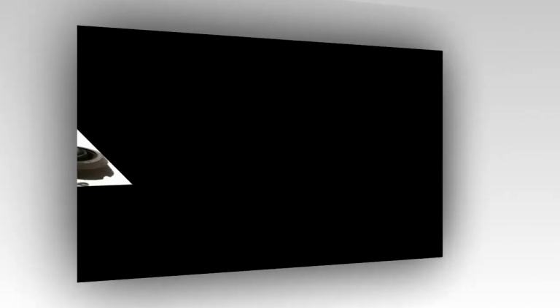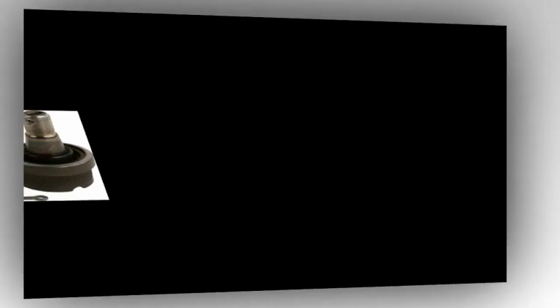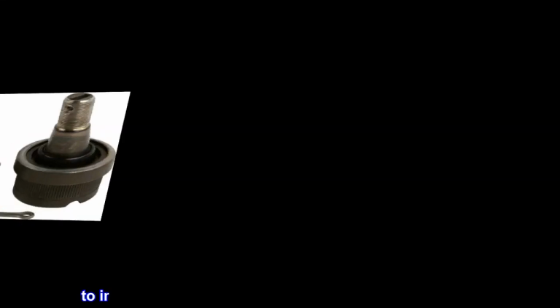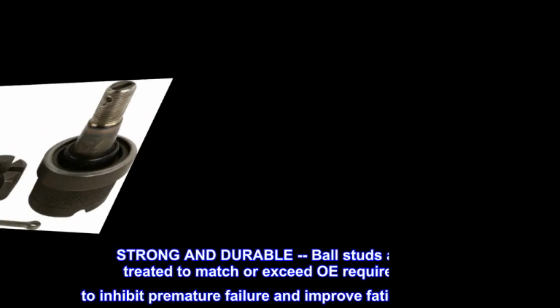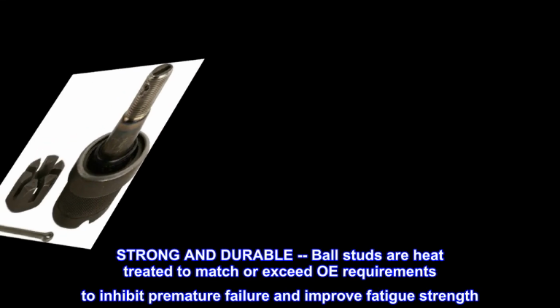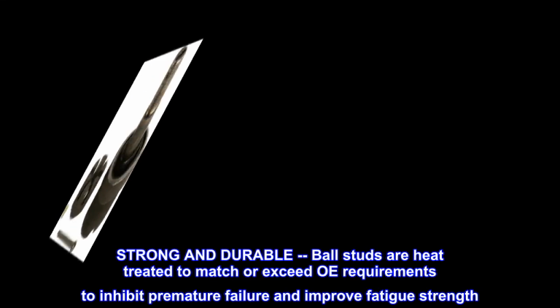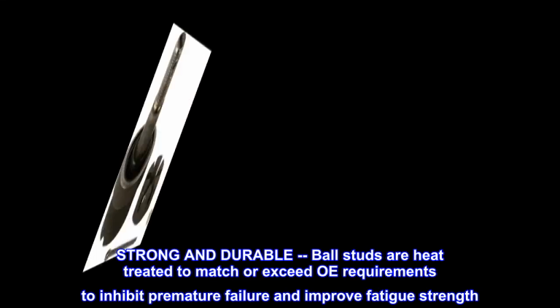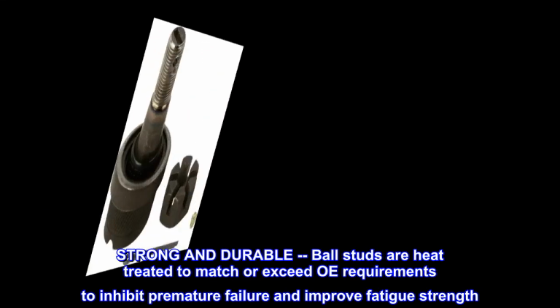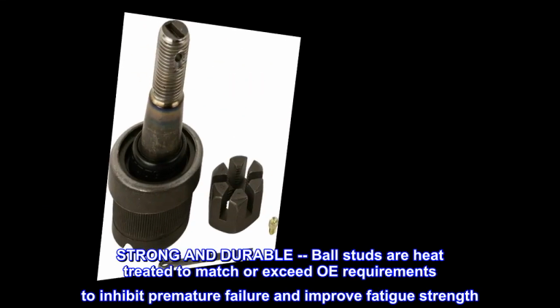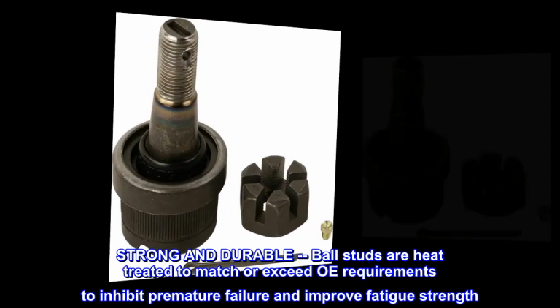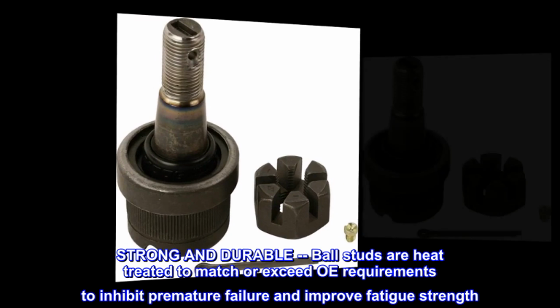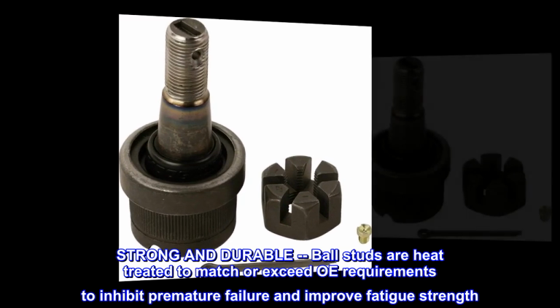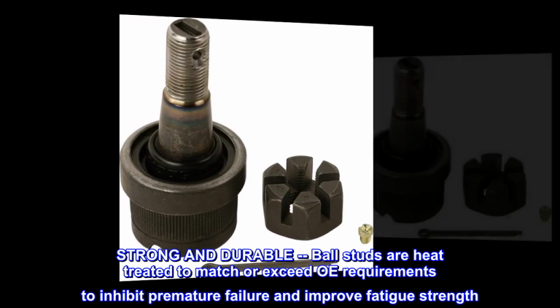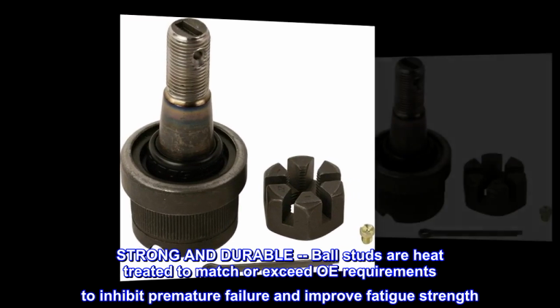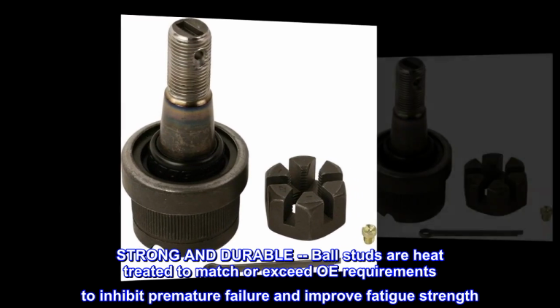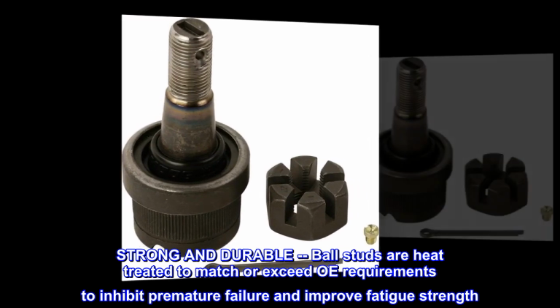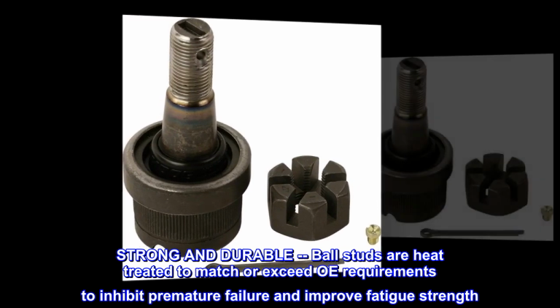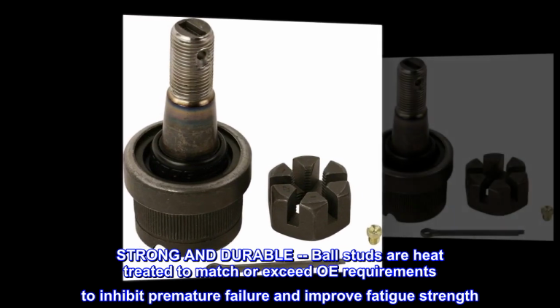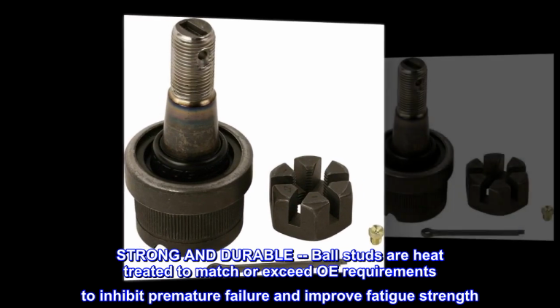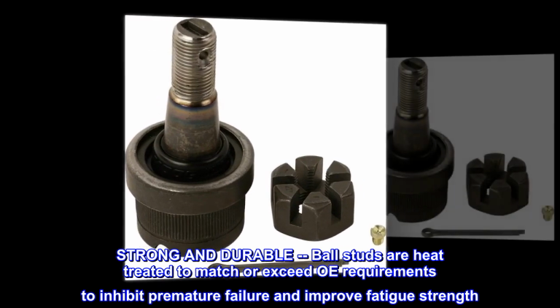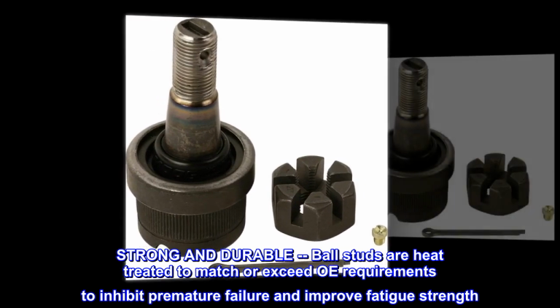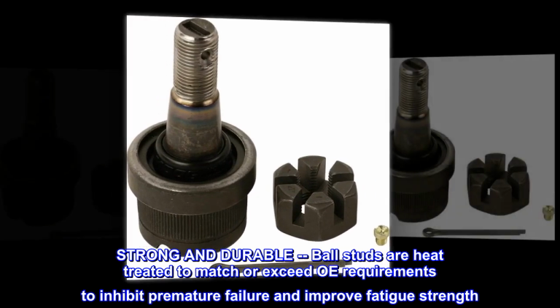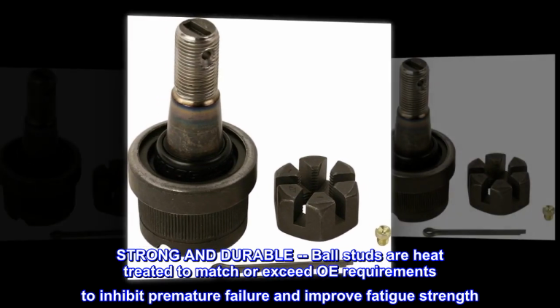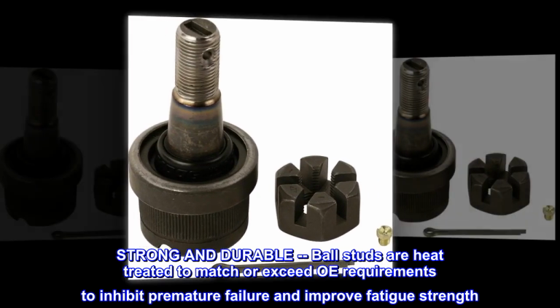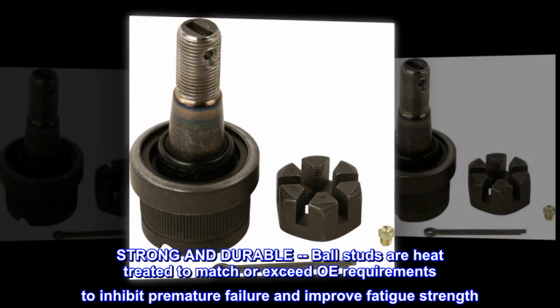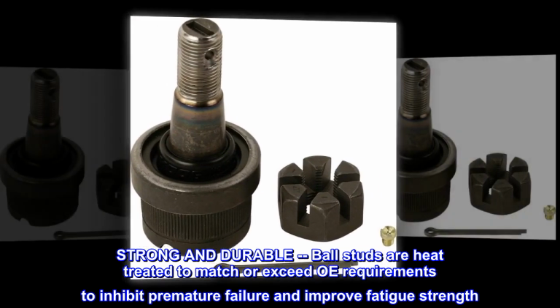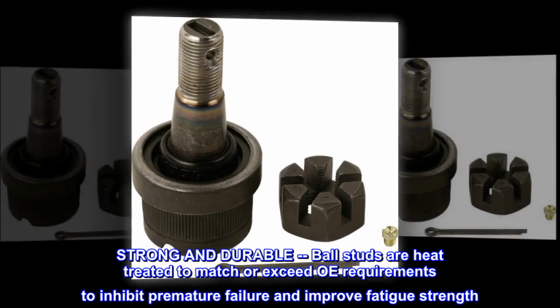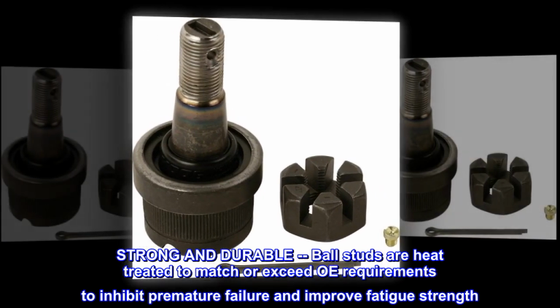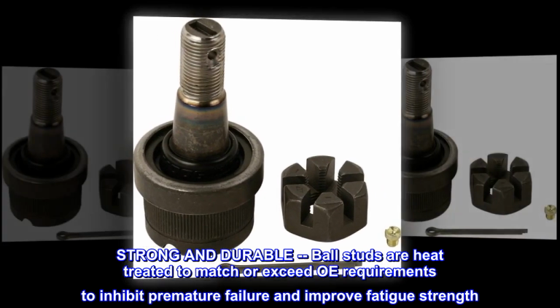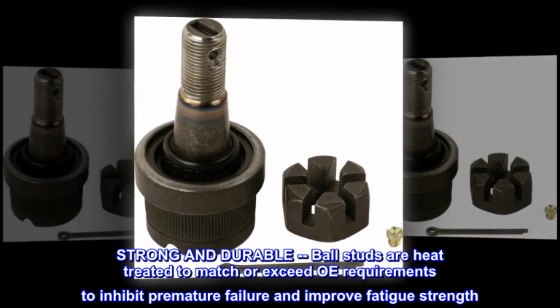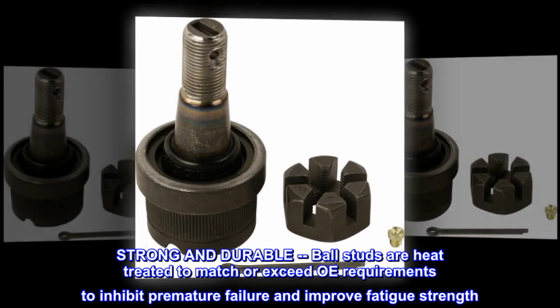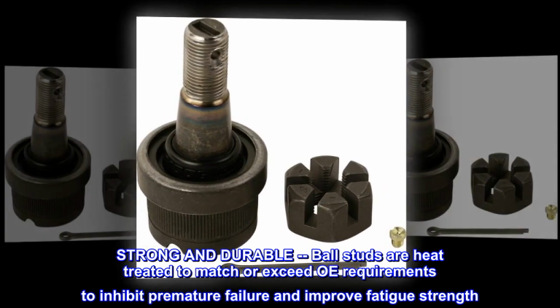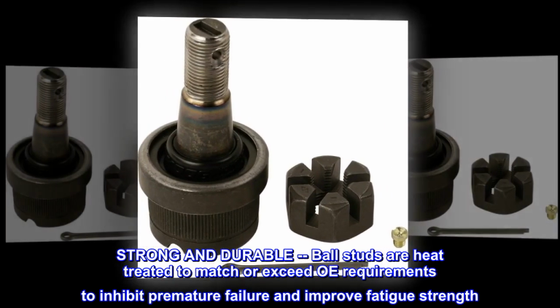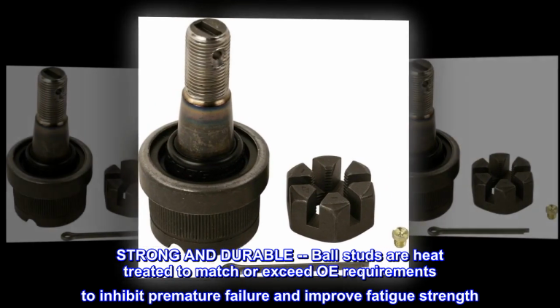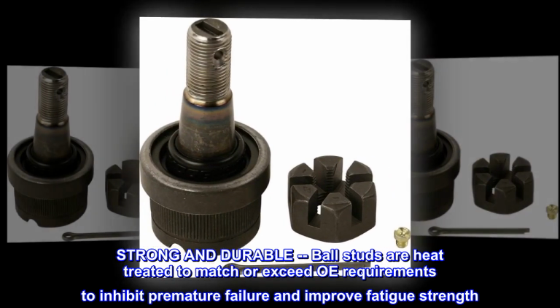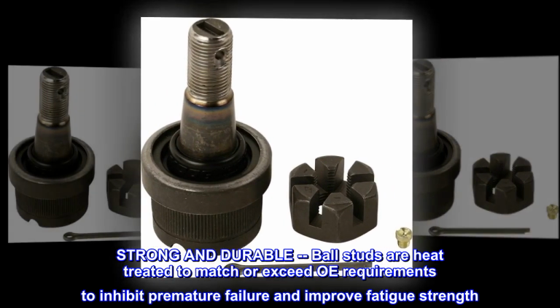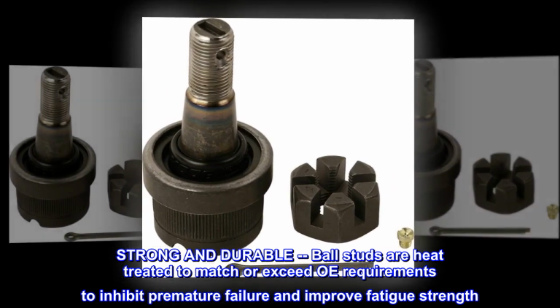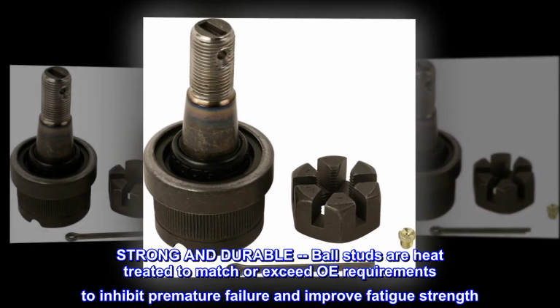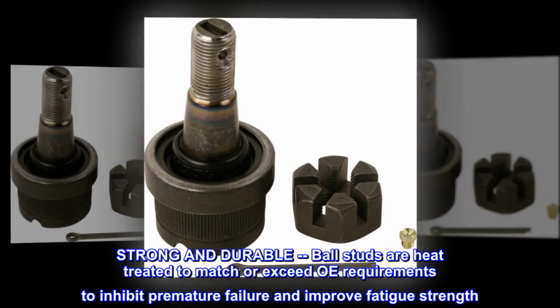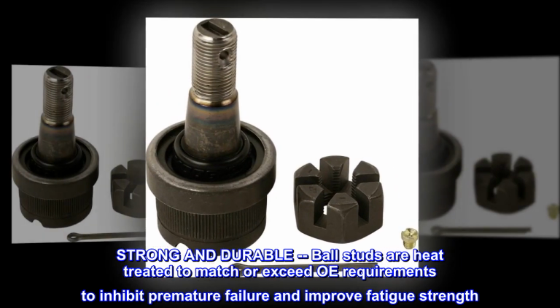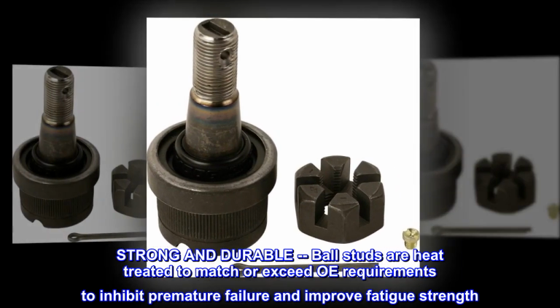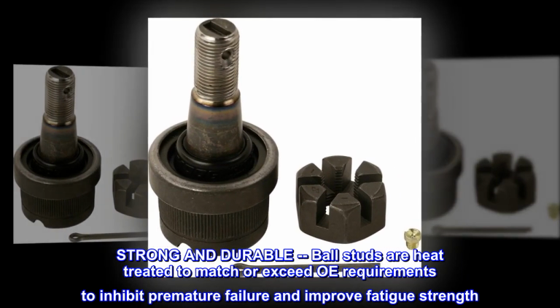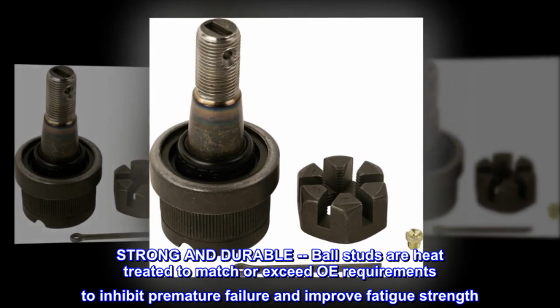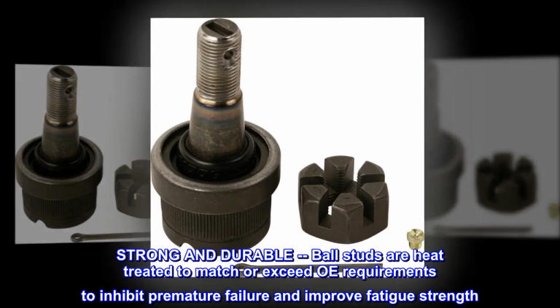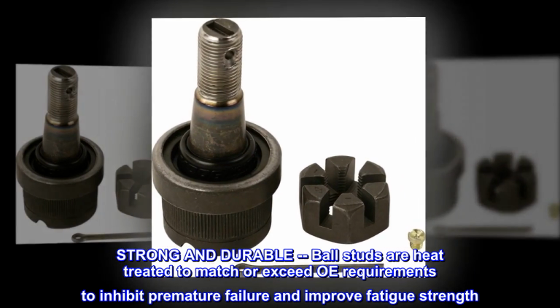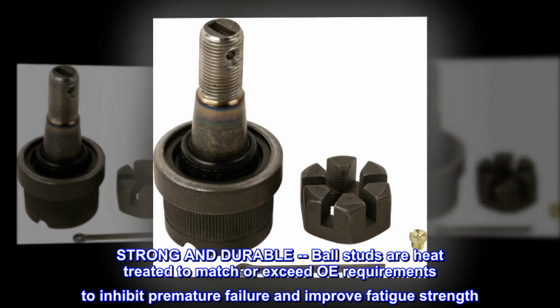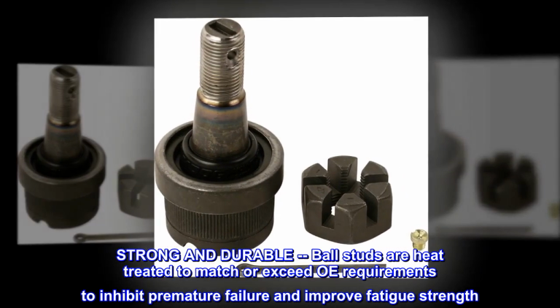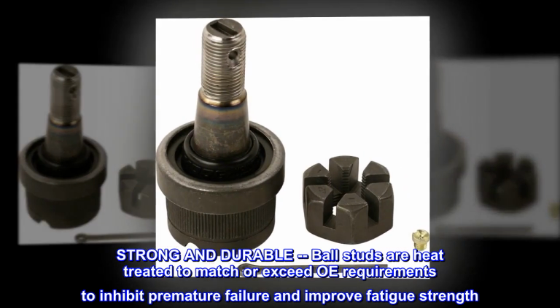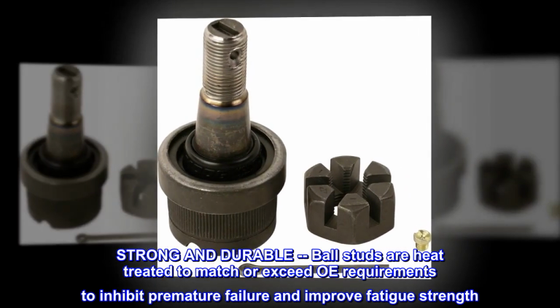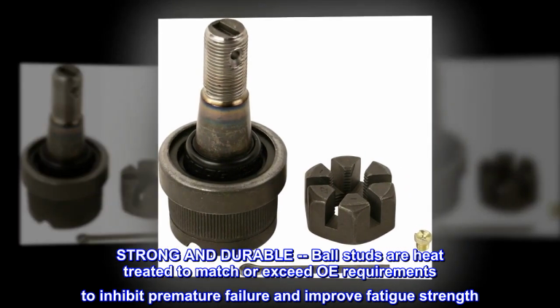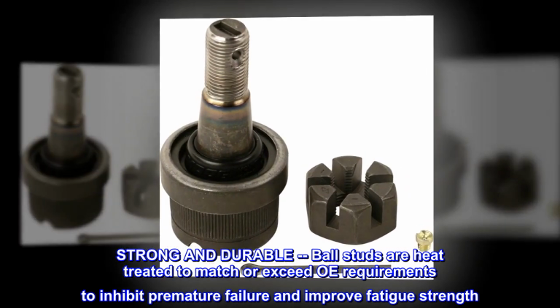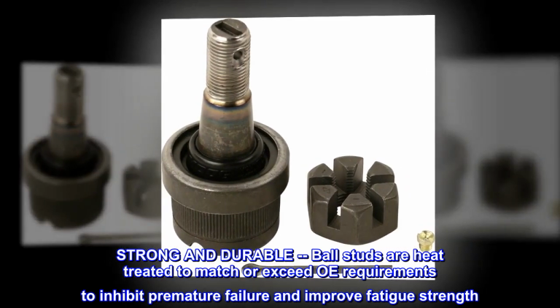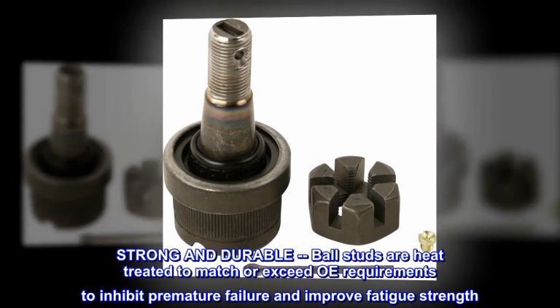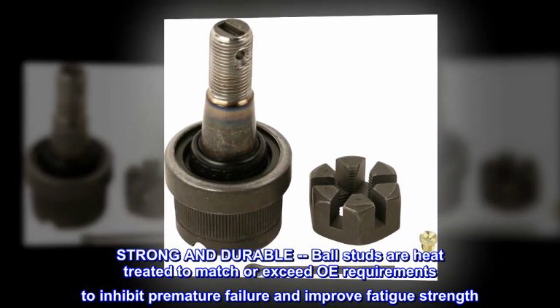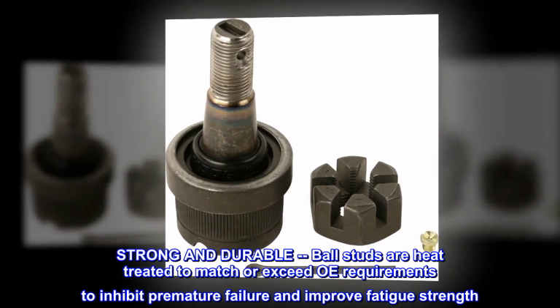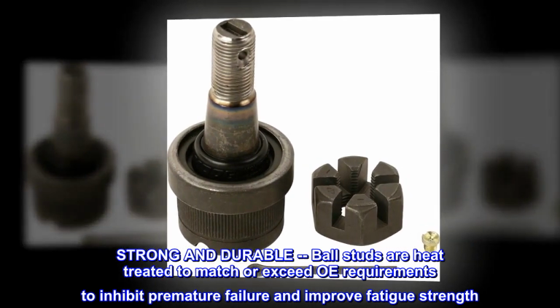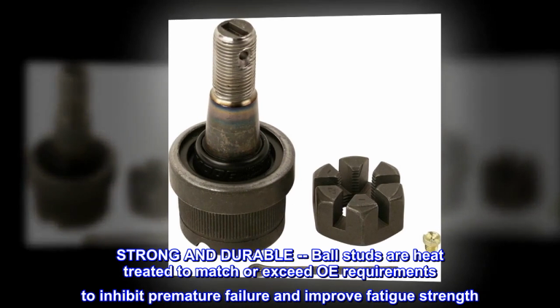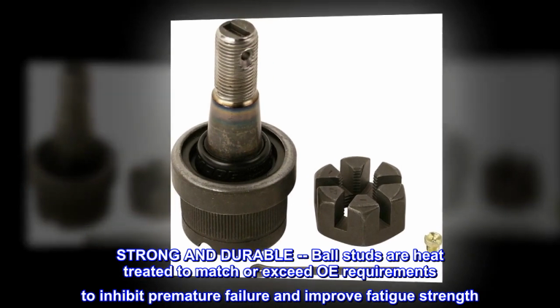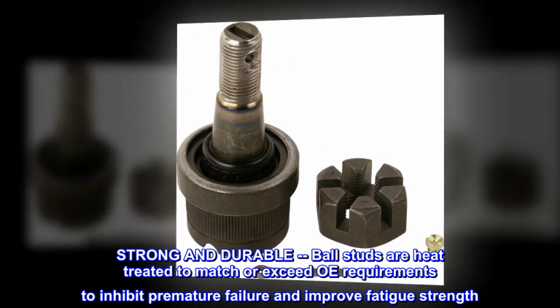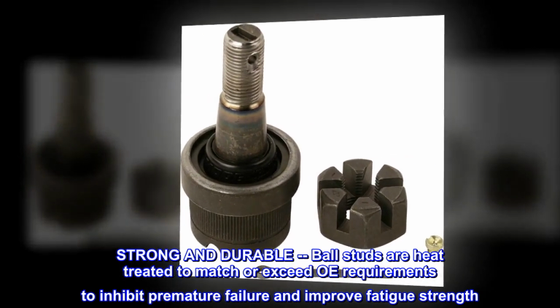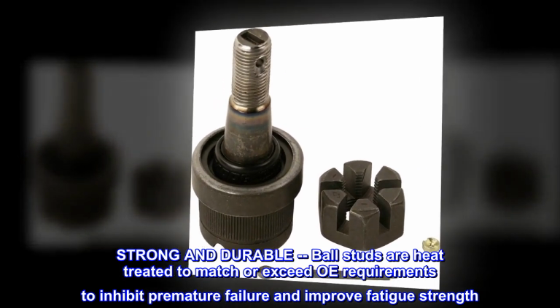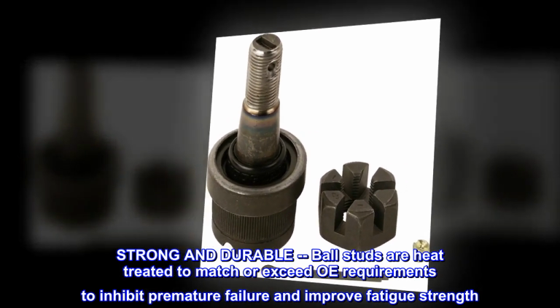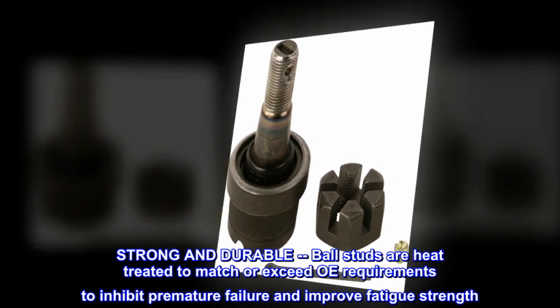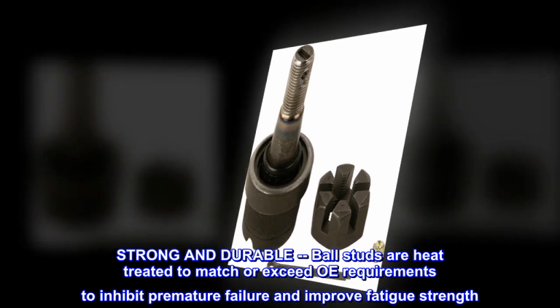Strong and durable: ball studs are heat-treated to match or exceed OE requirements to inhibit premature failure and improve fatigue strength.